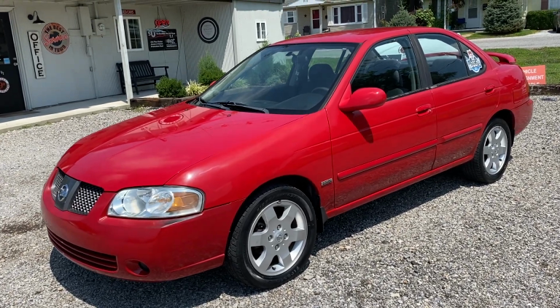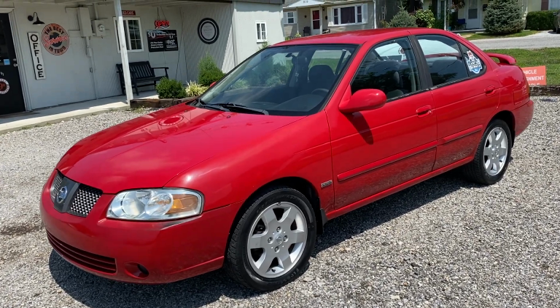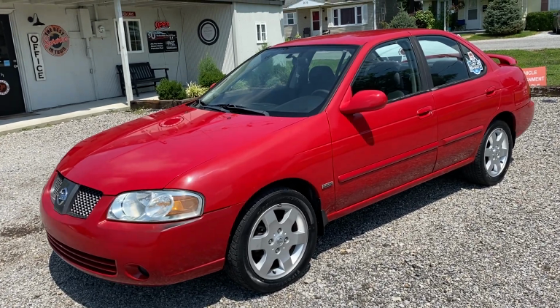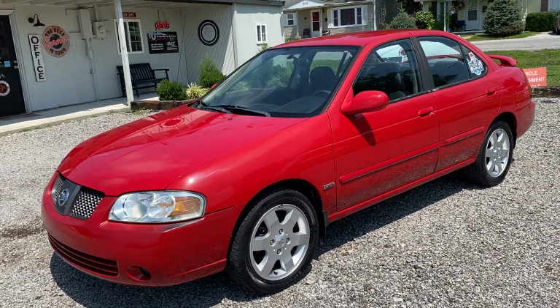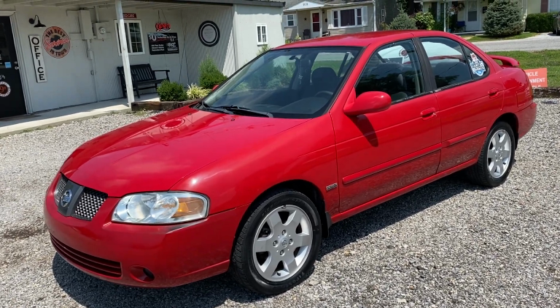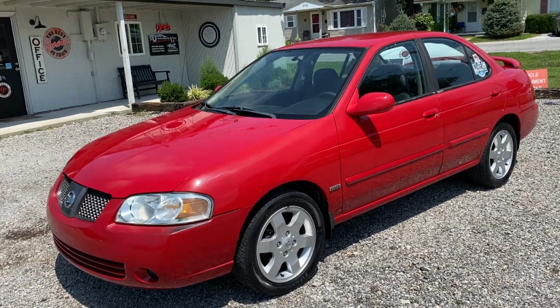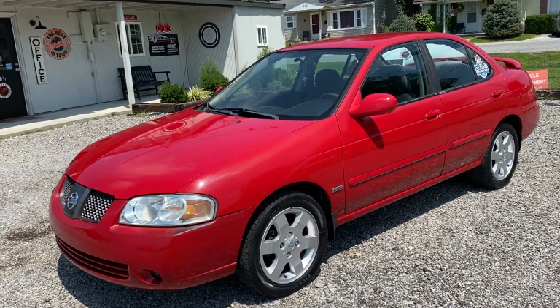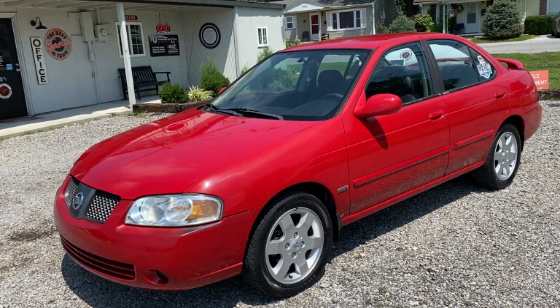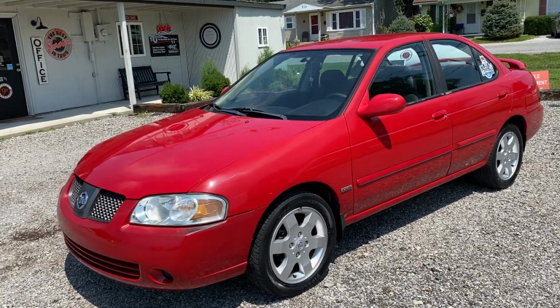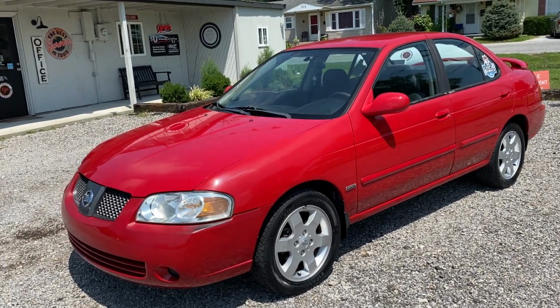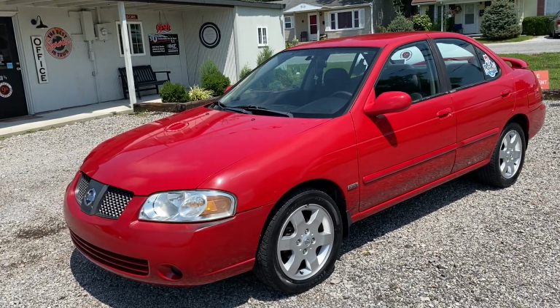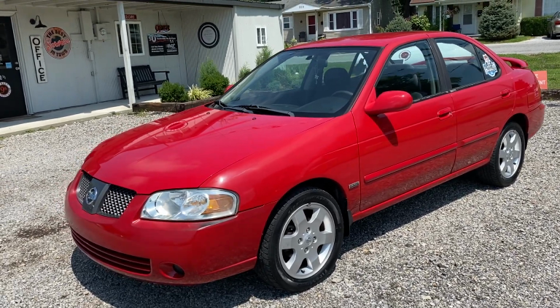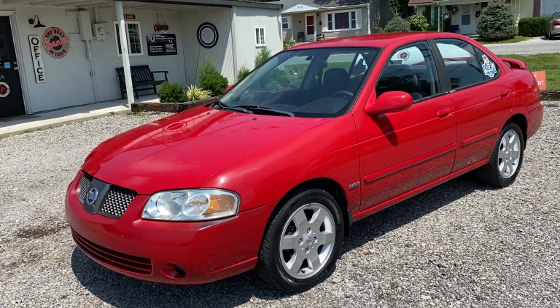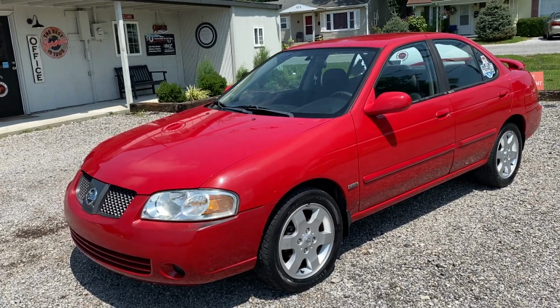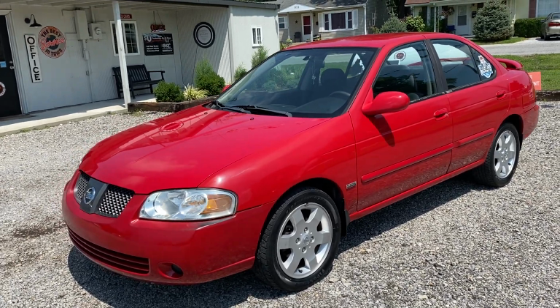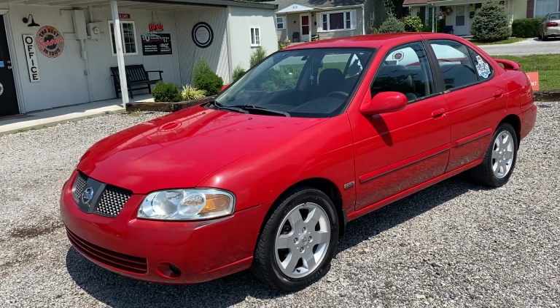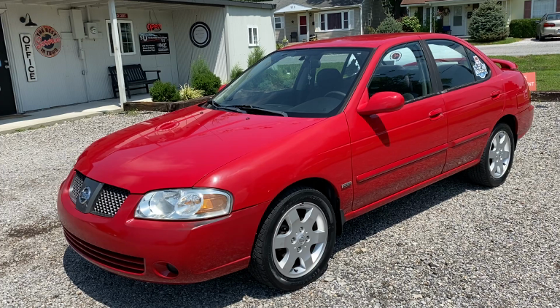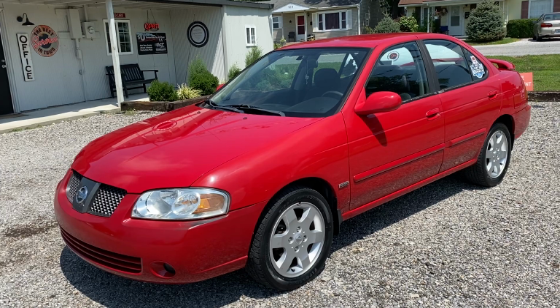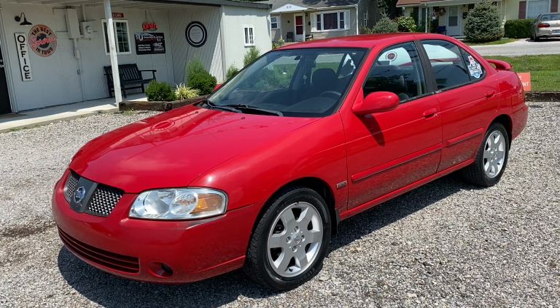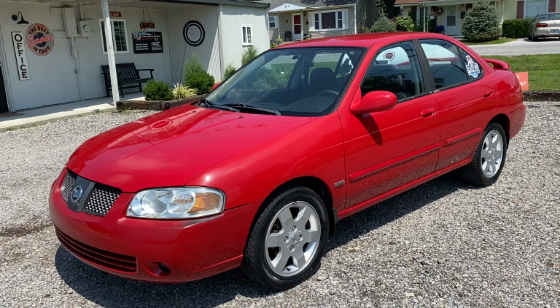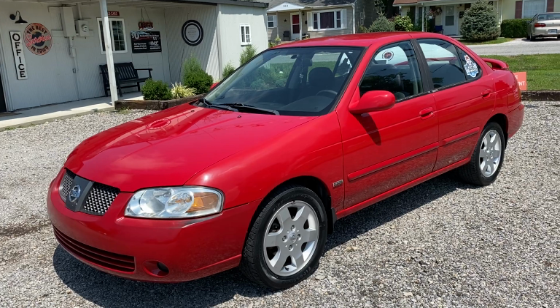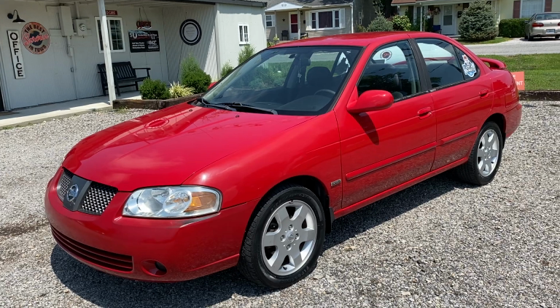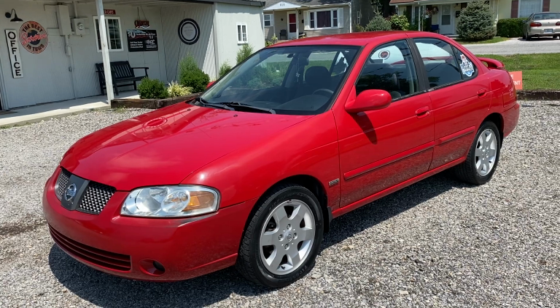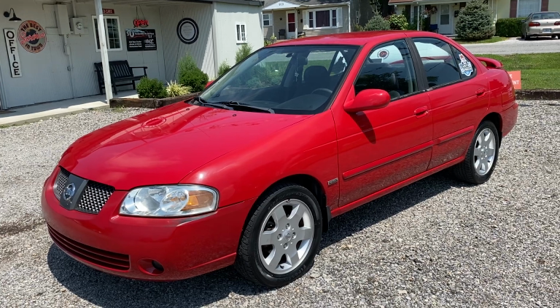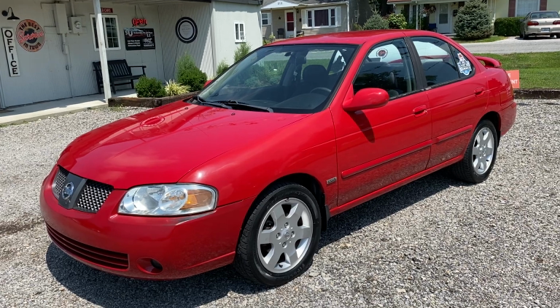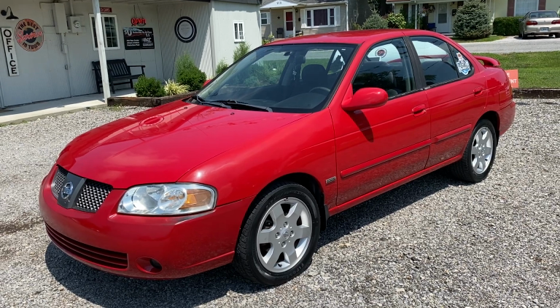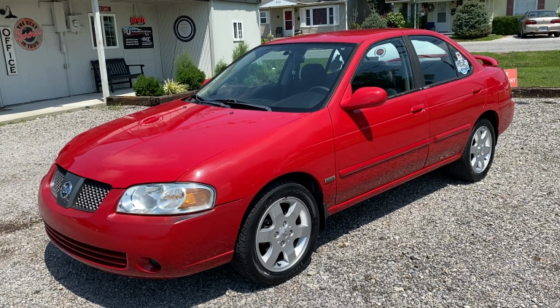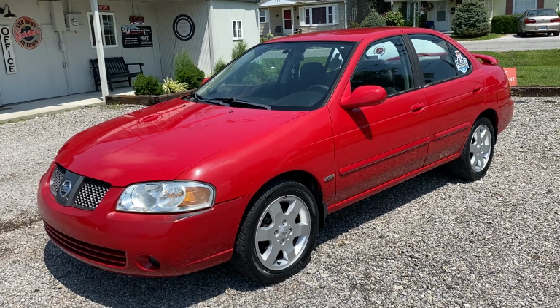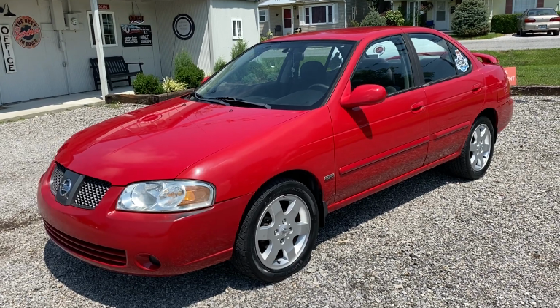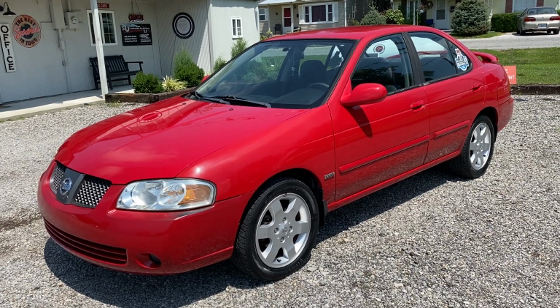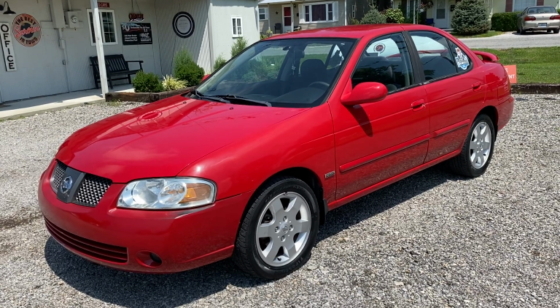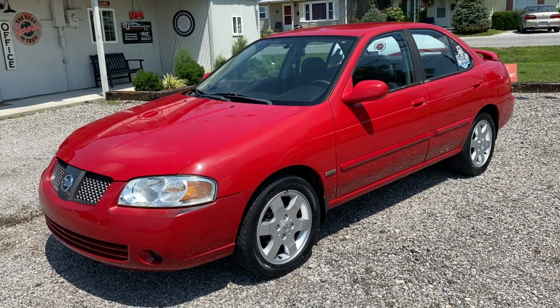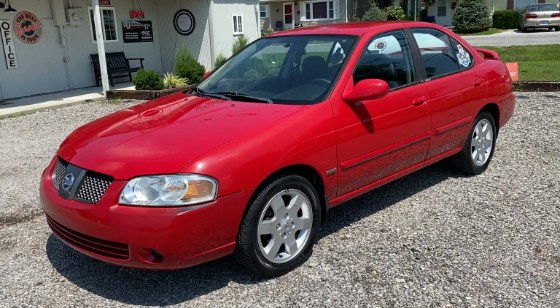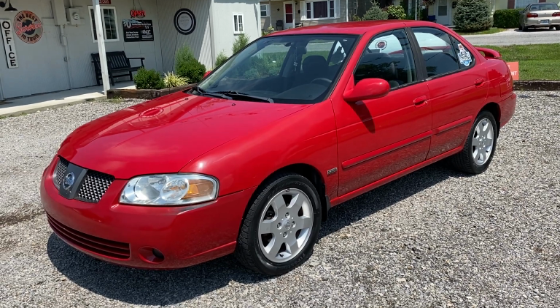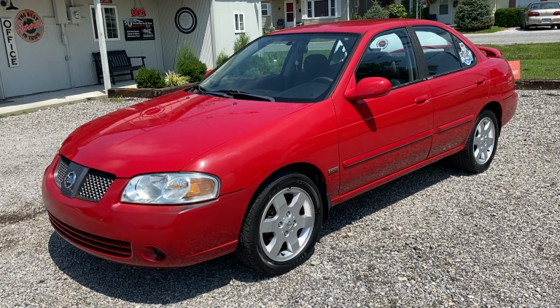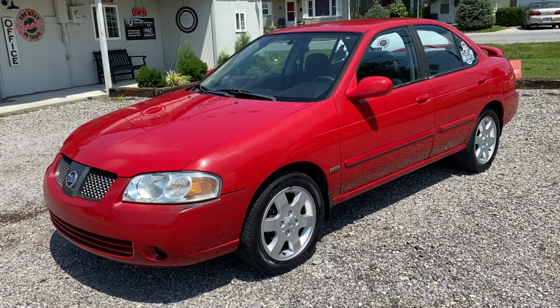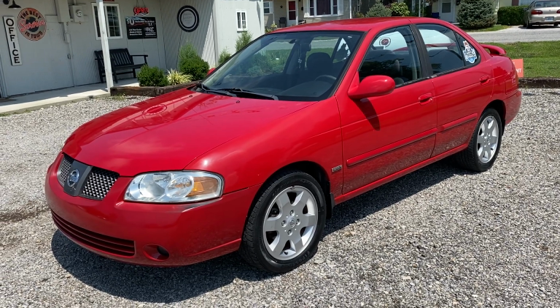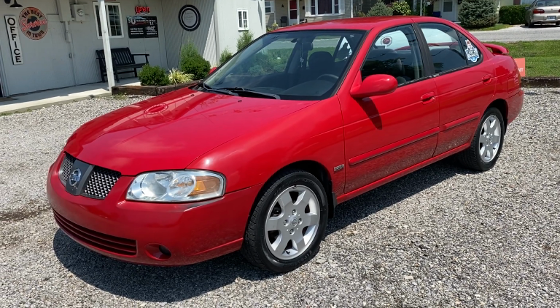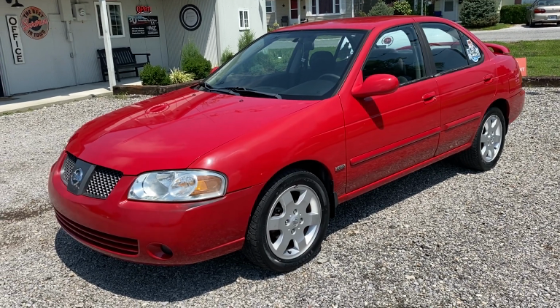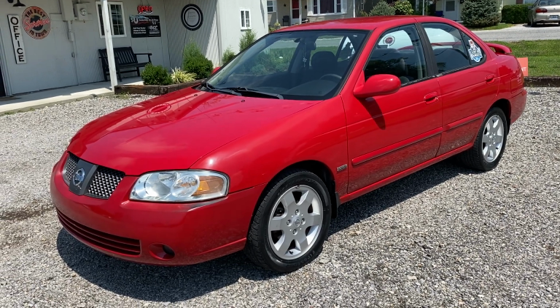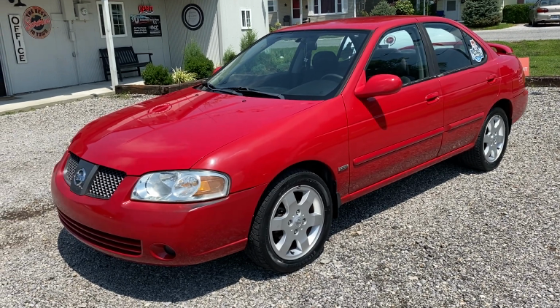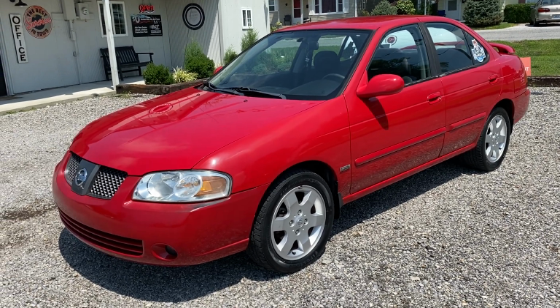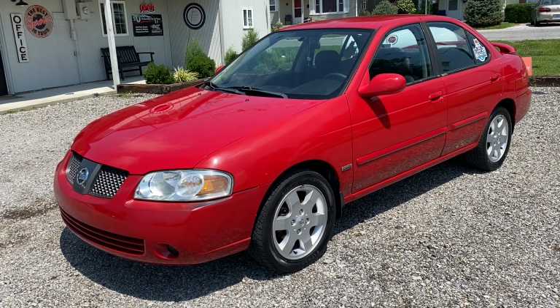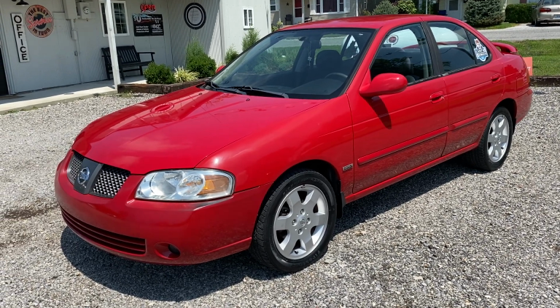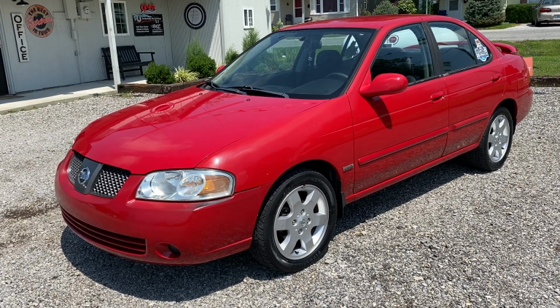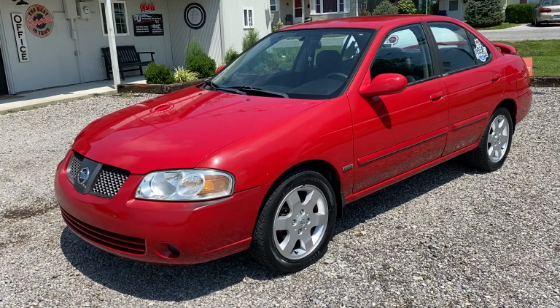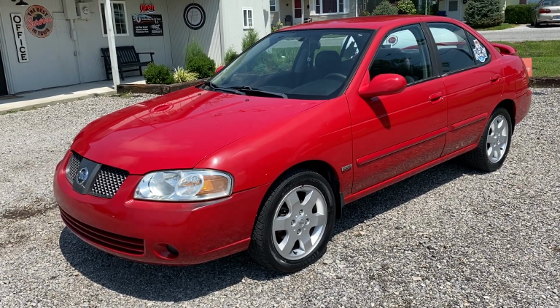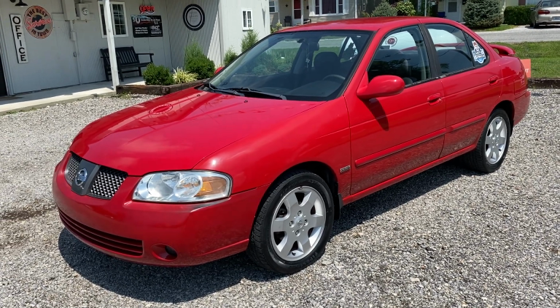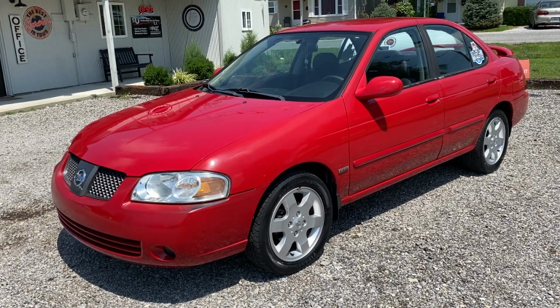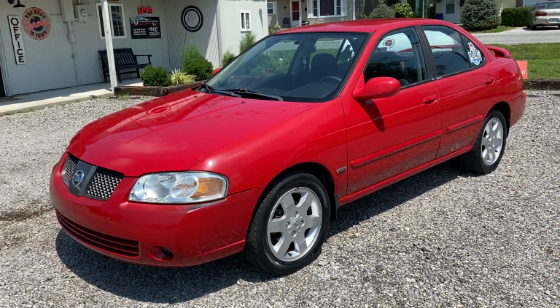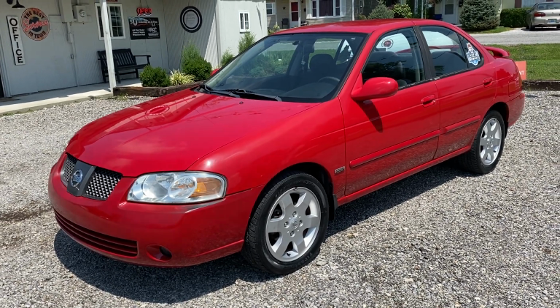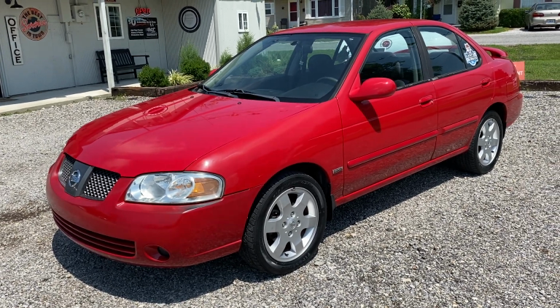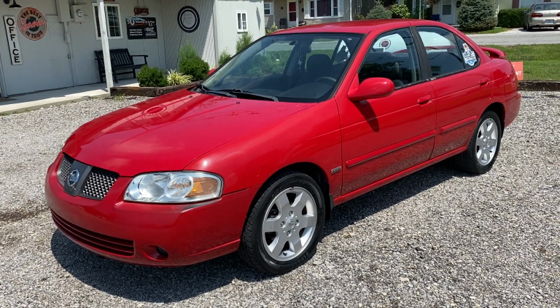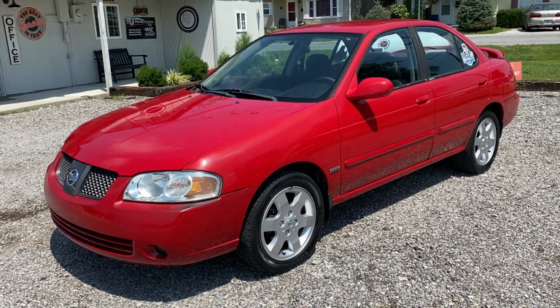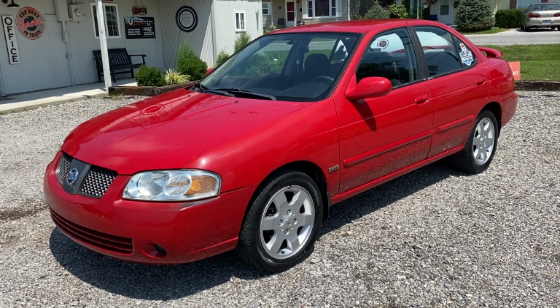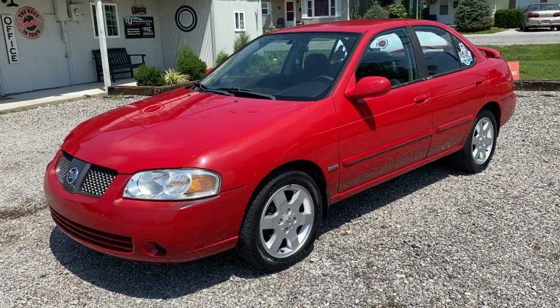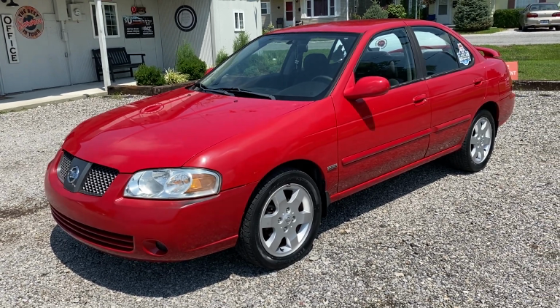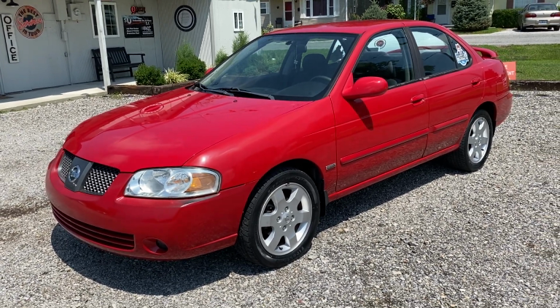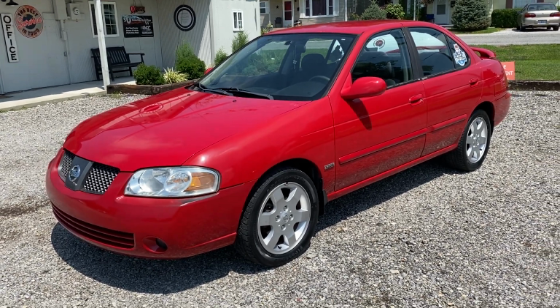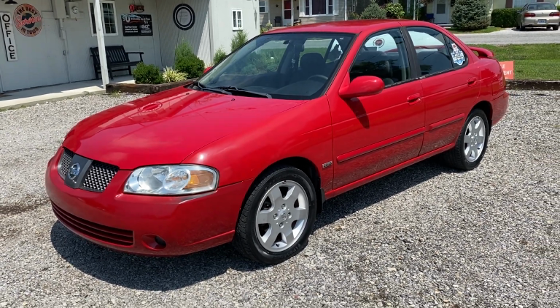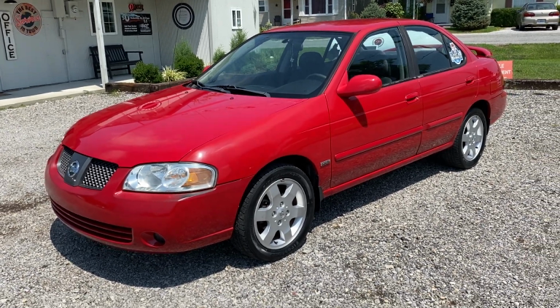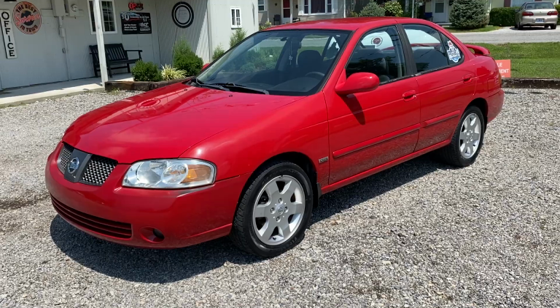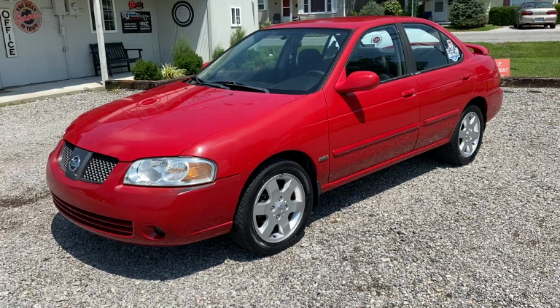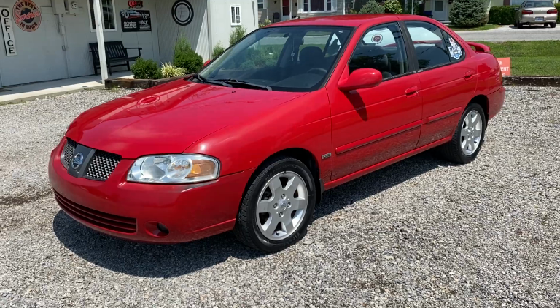This has got a 1.8 liter 4-cylinder automatic transmission, 80,000 miles on this thing. It's a clean Carfax, one-owner vehicle.